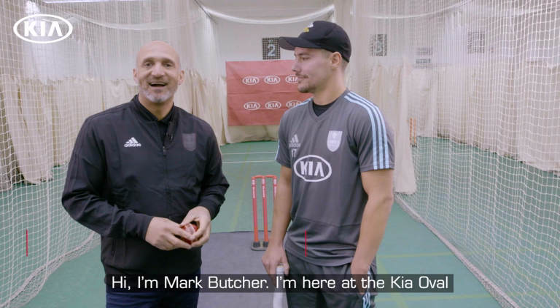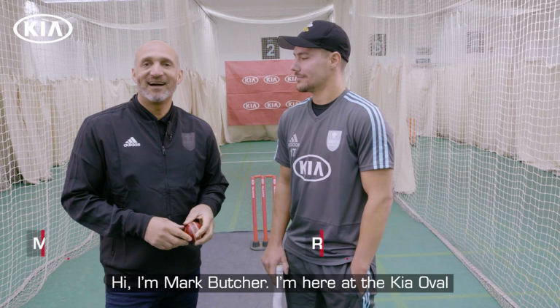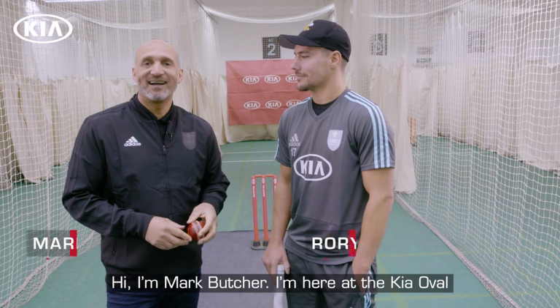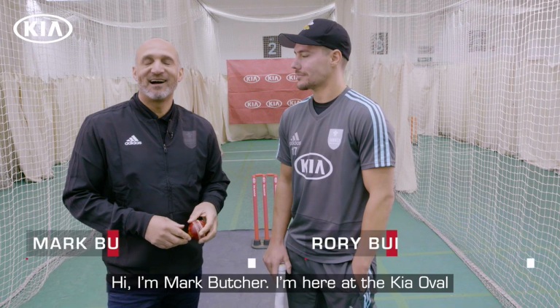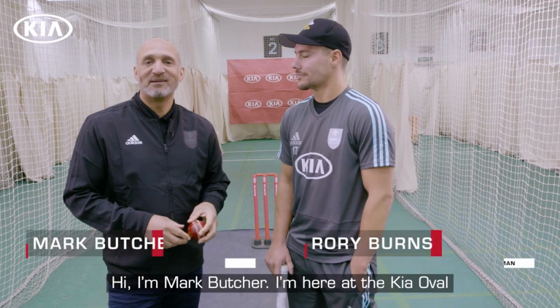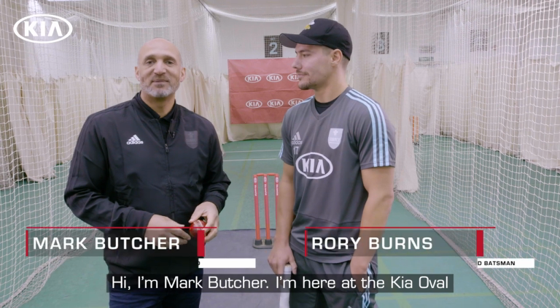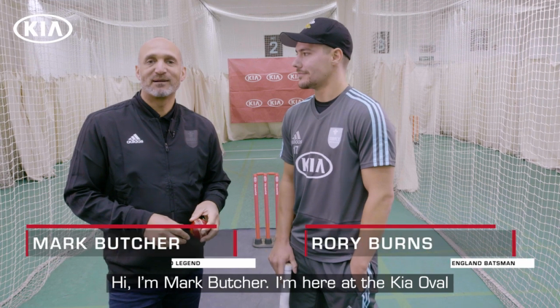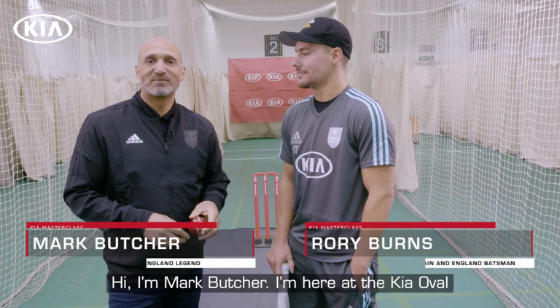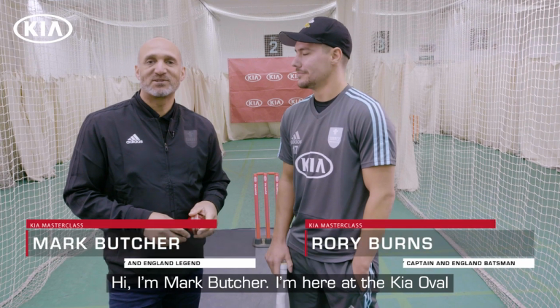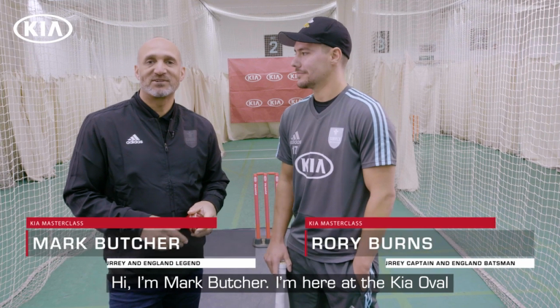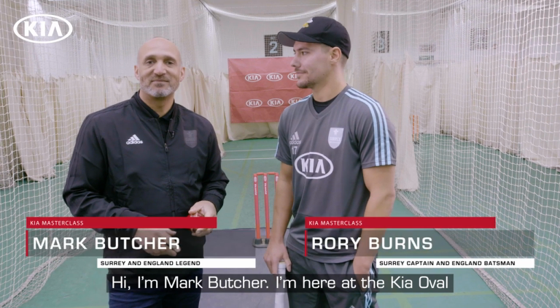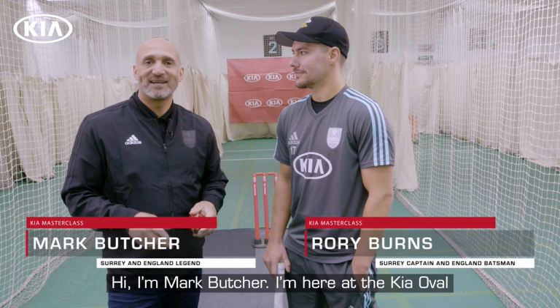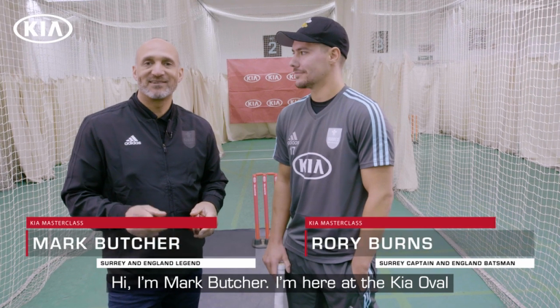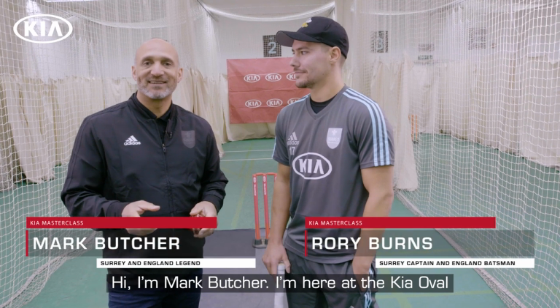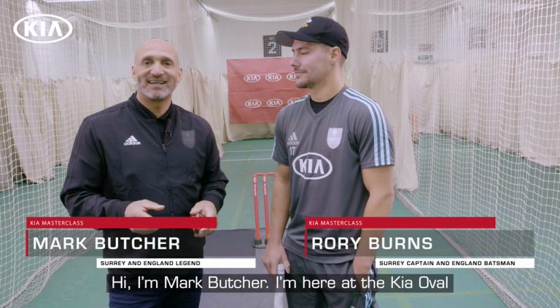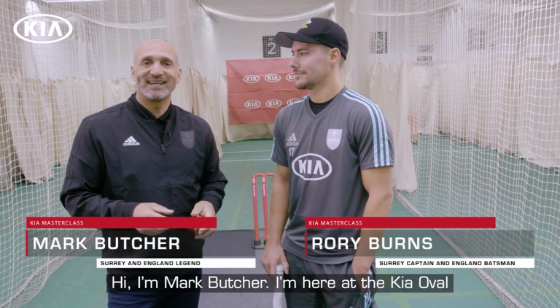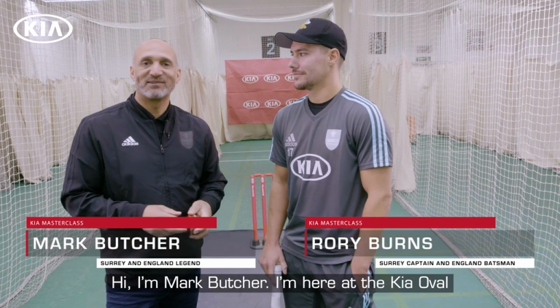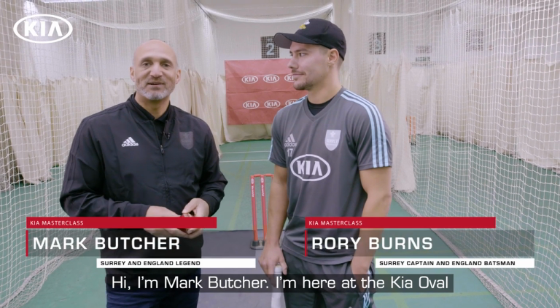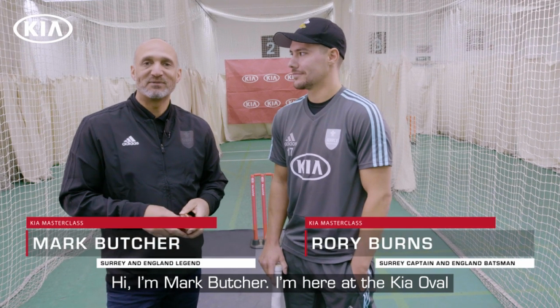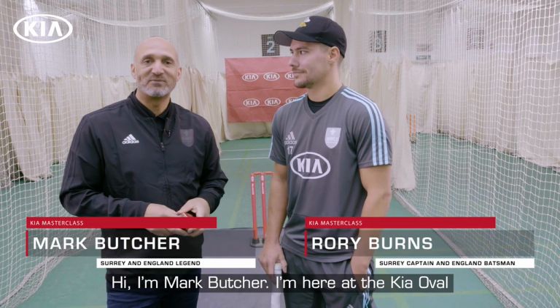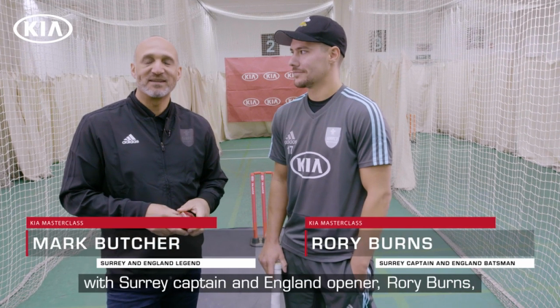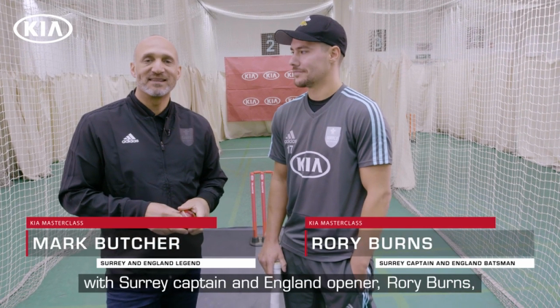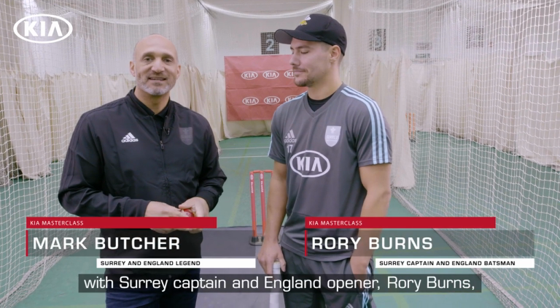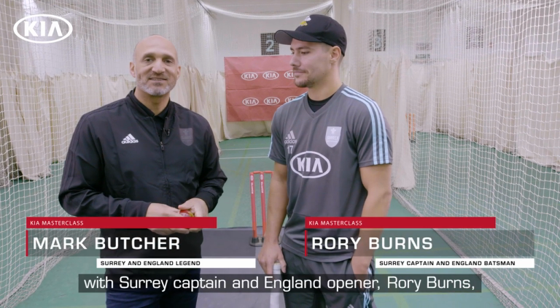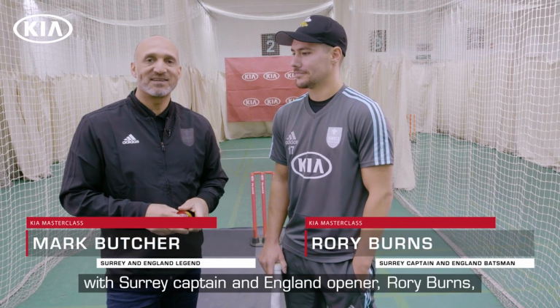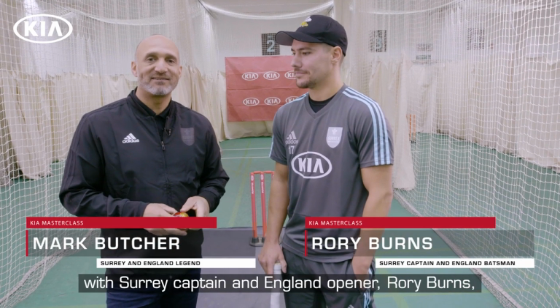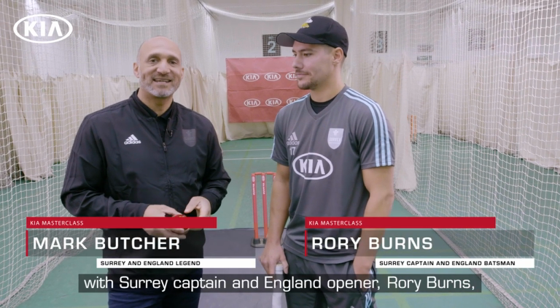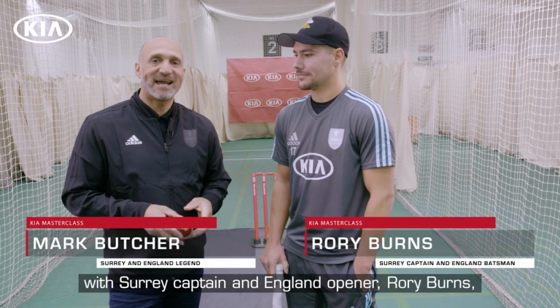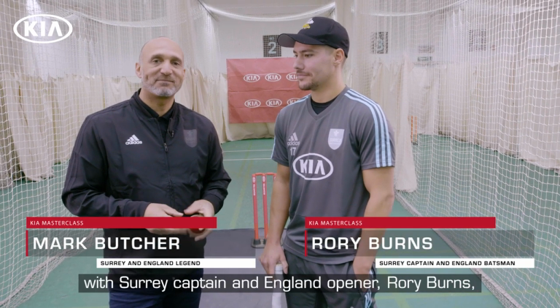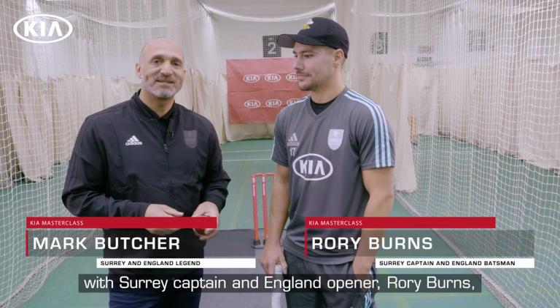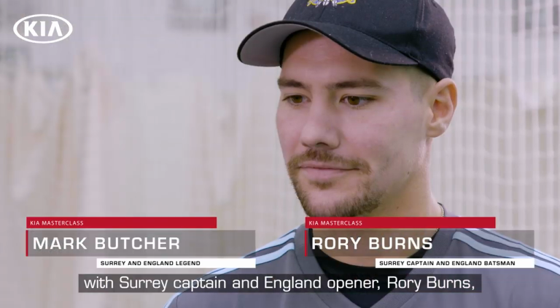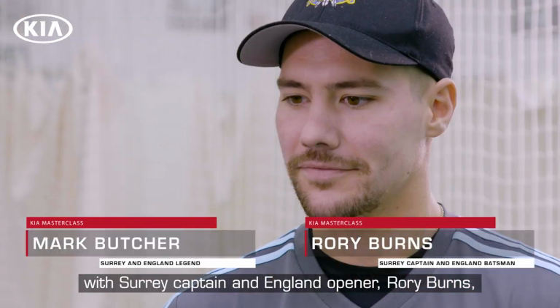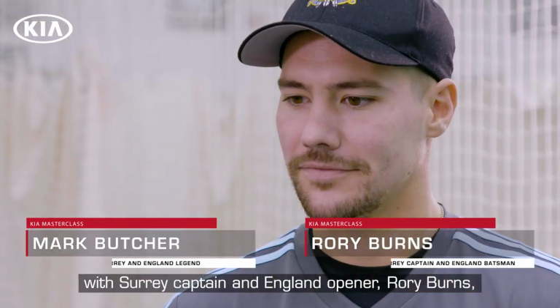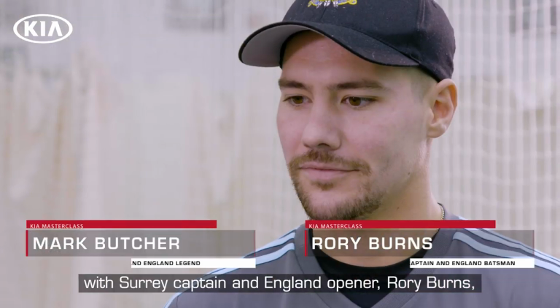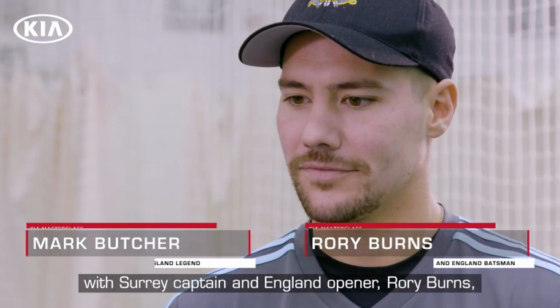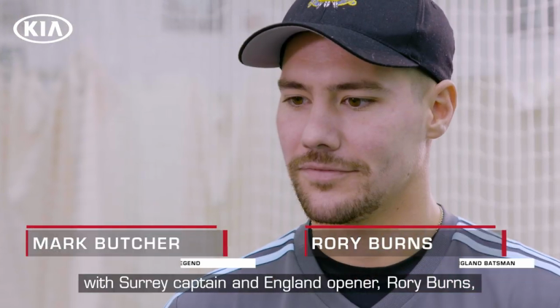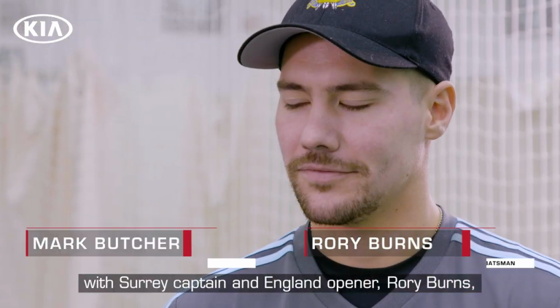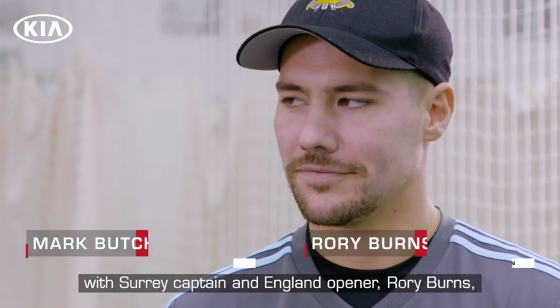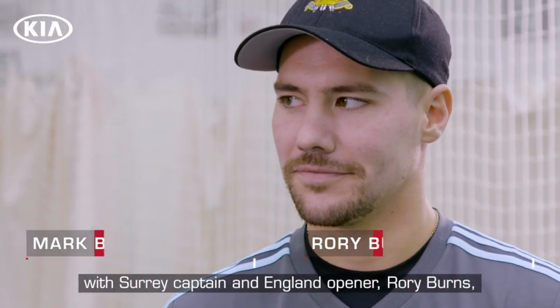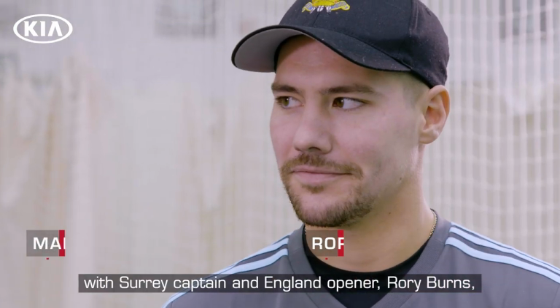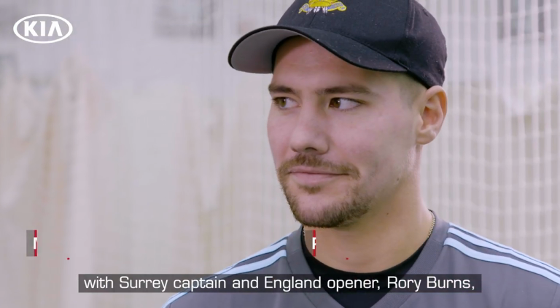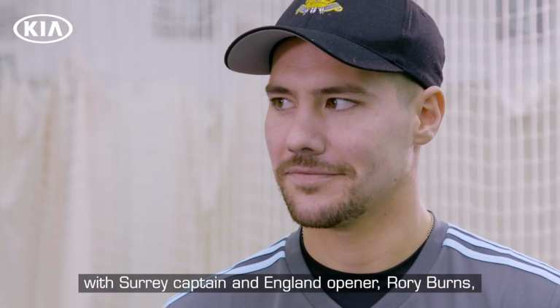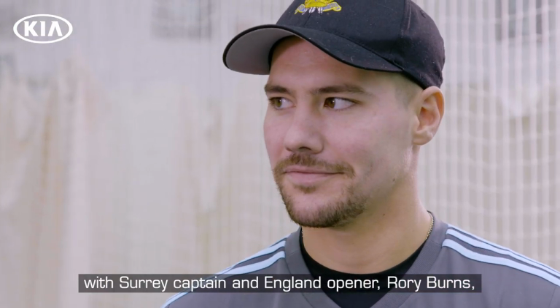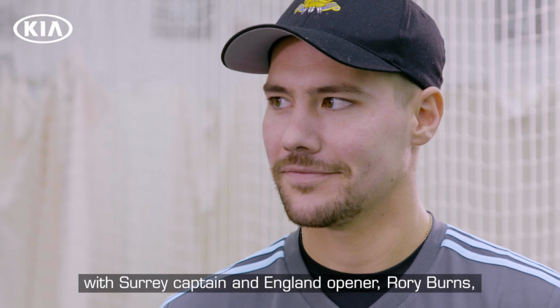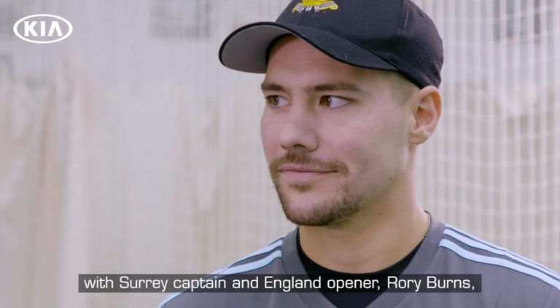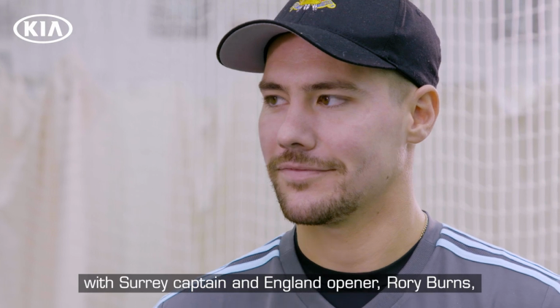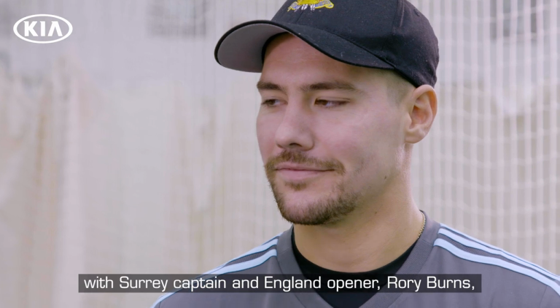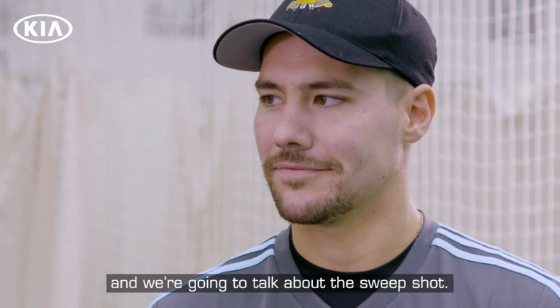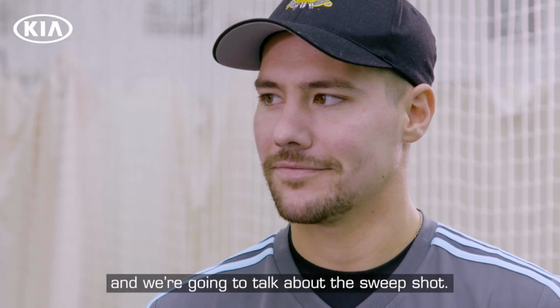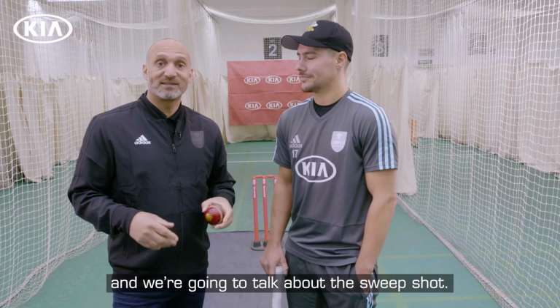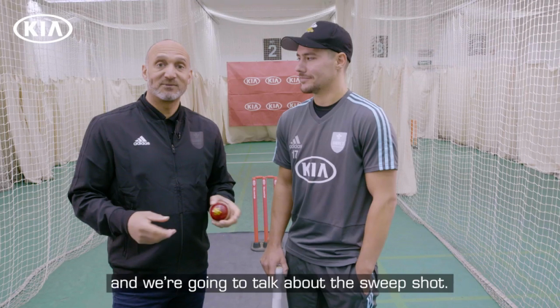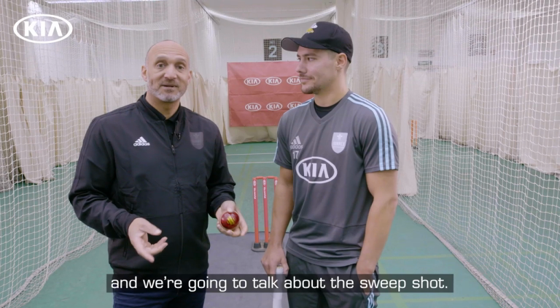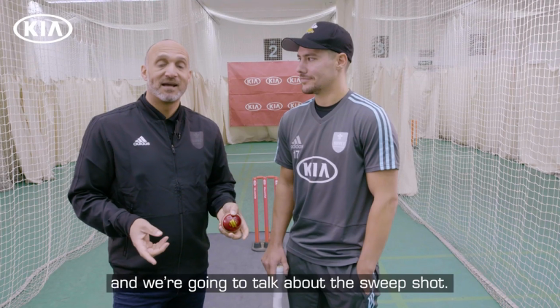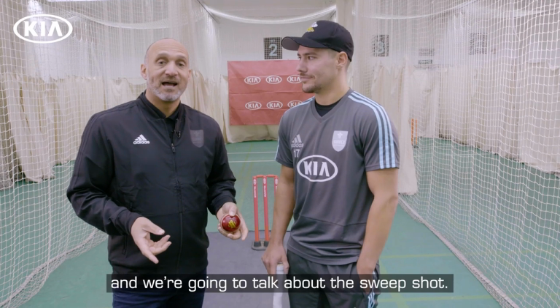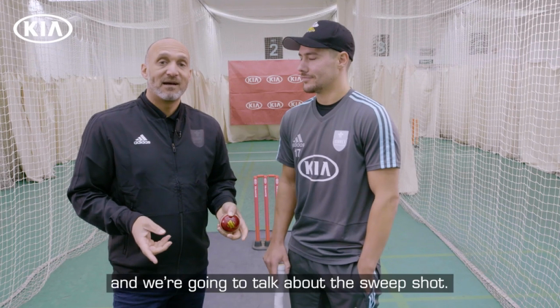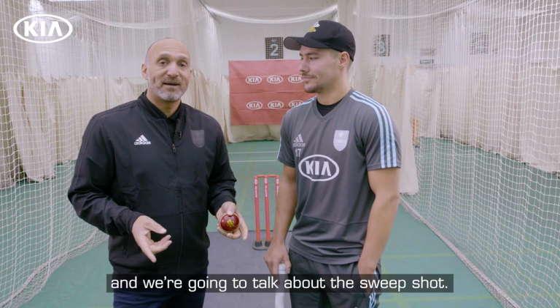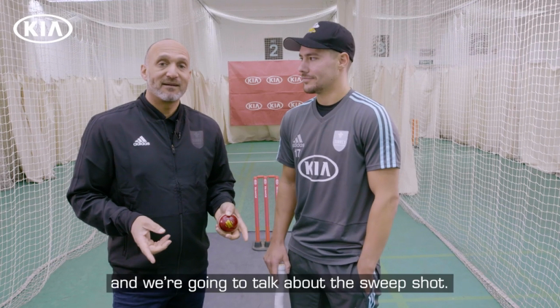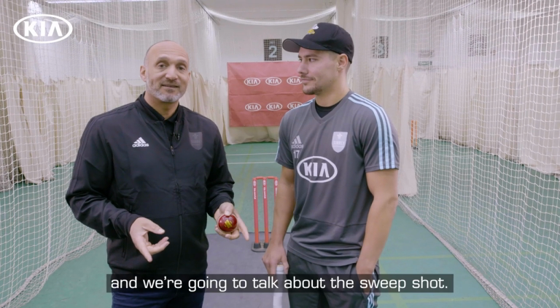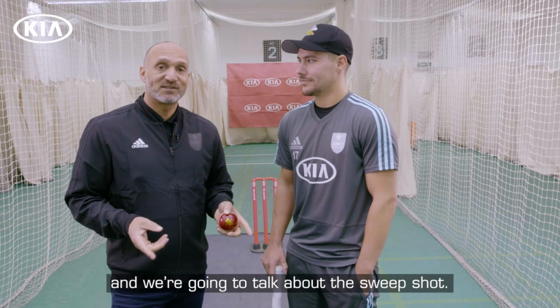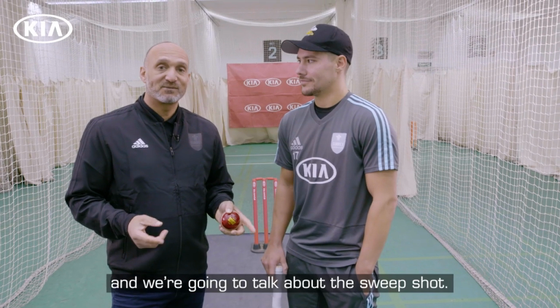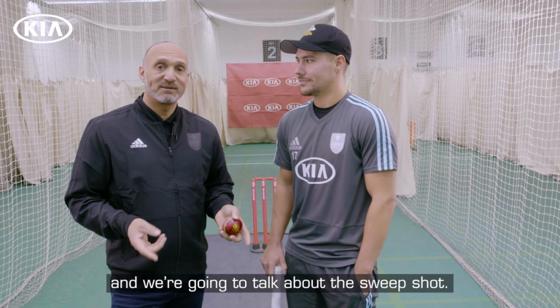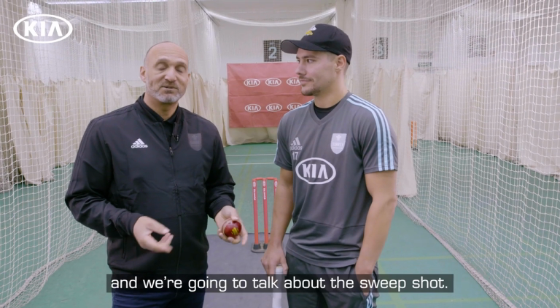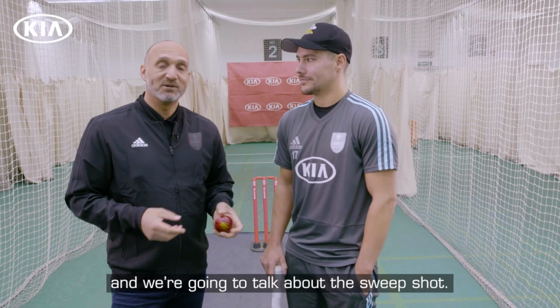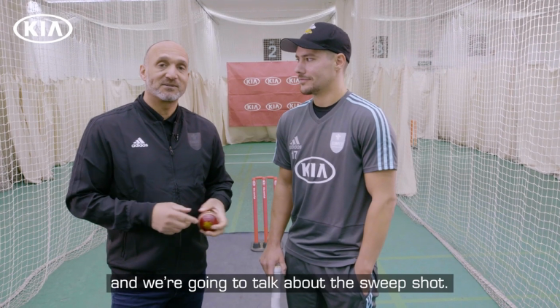Hi, I'm Mark Butcher. I'm here at the Keir Oval with Surrey Captain and England opener Rory Burns and we're going to talk about the sweep shot.